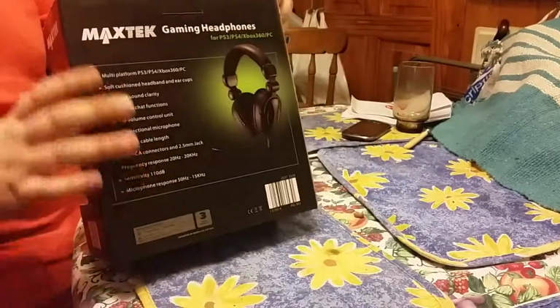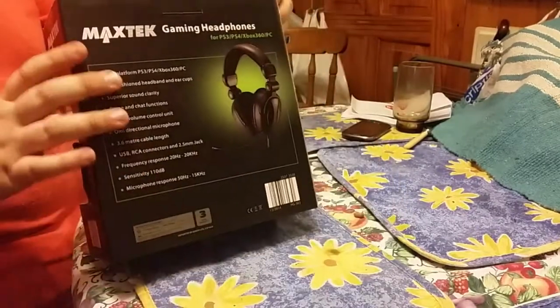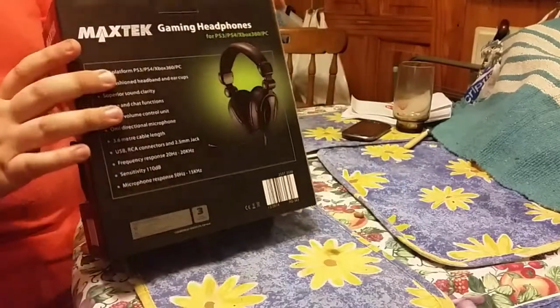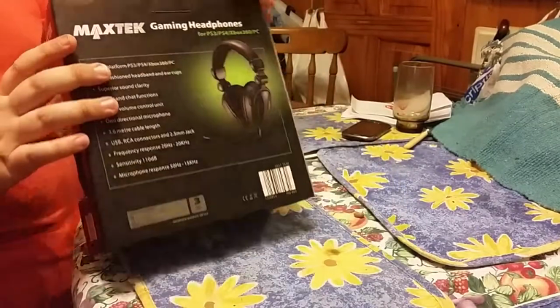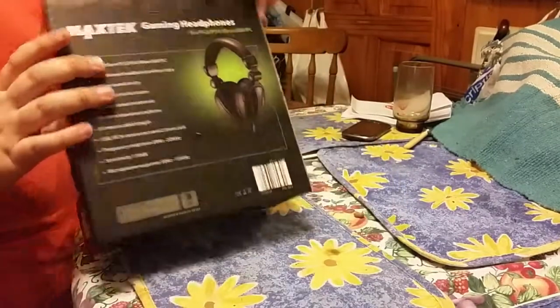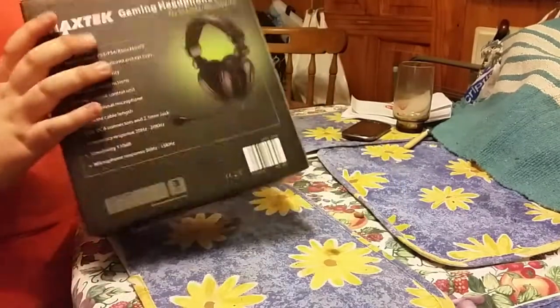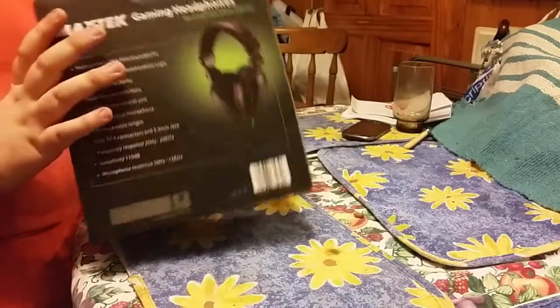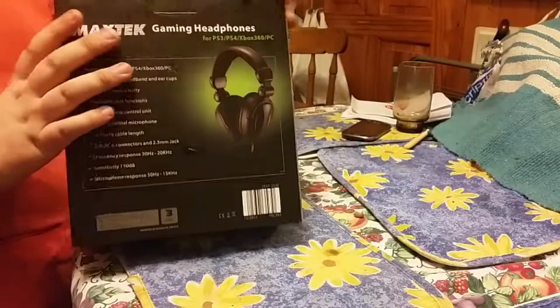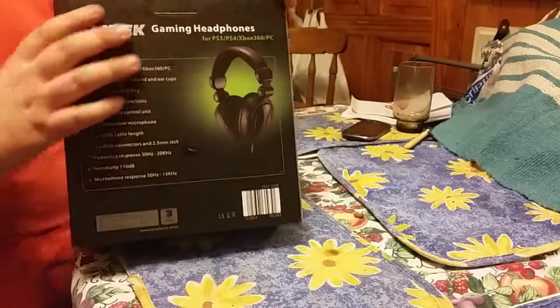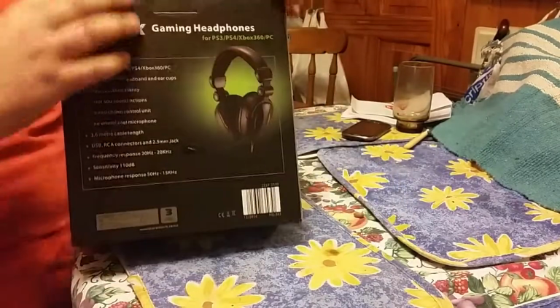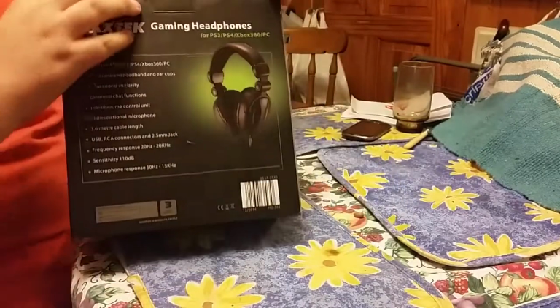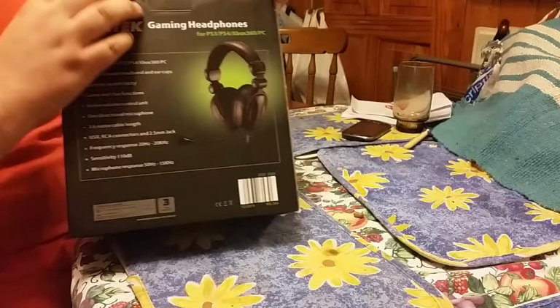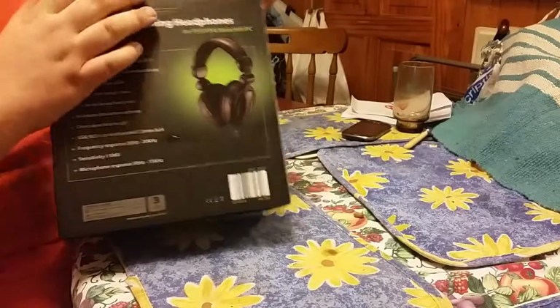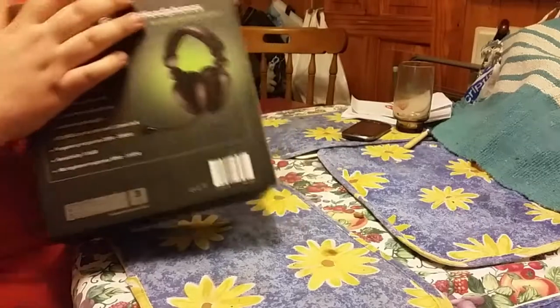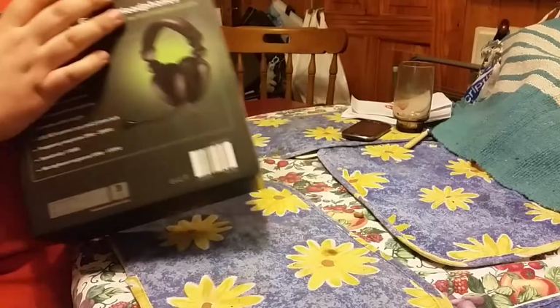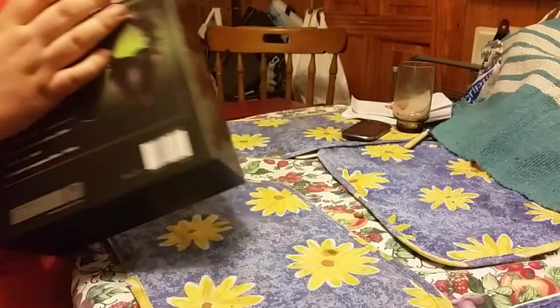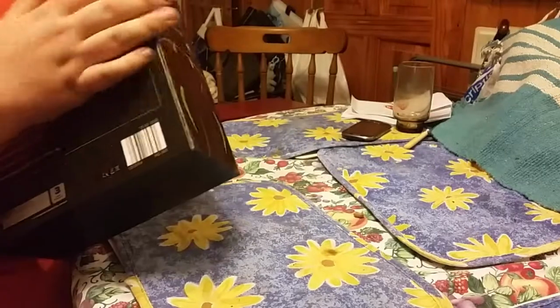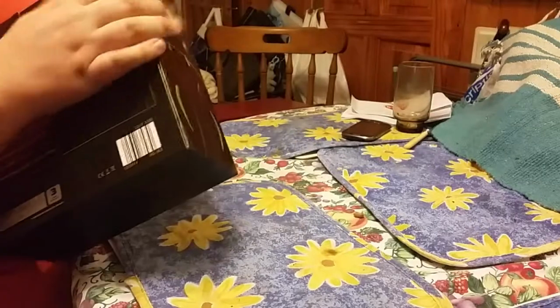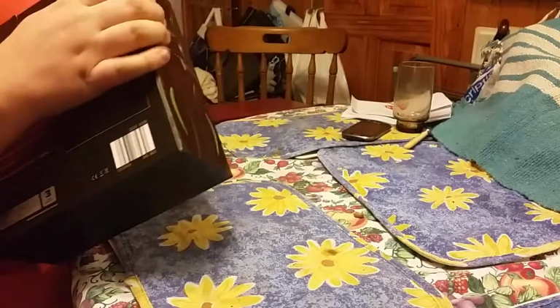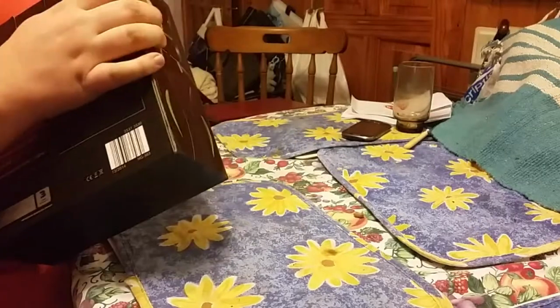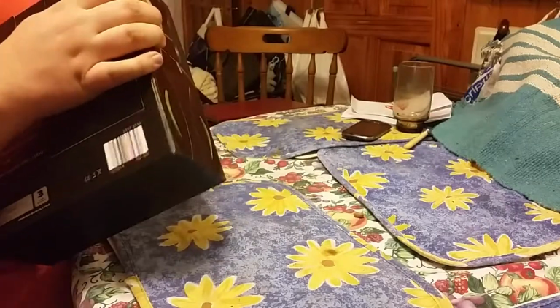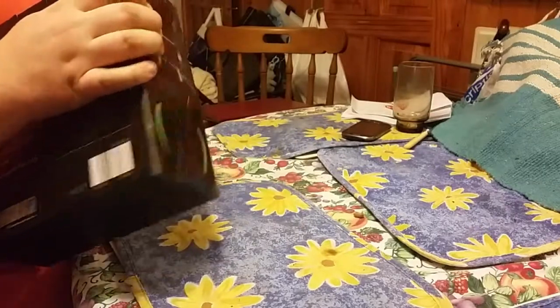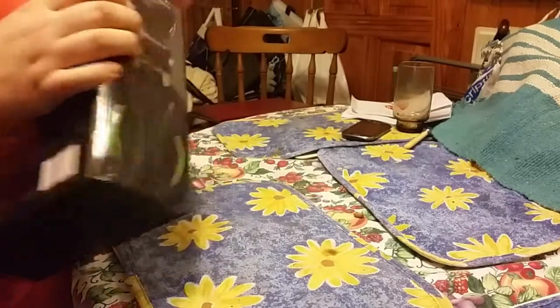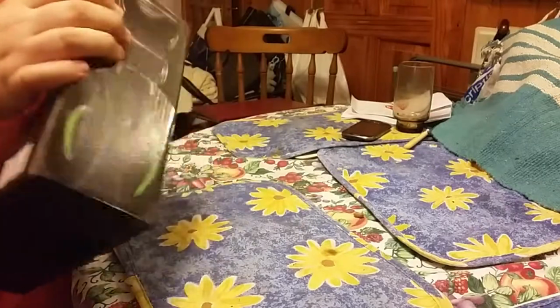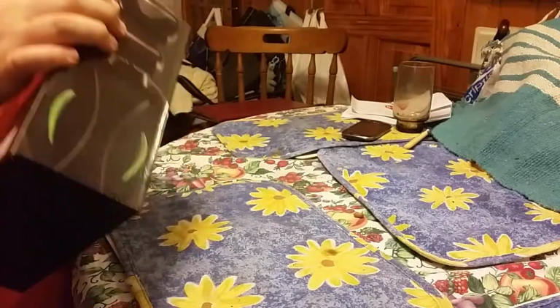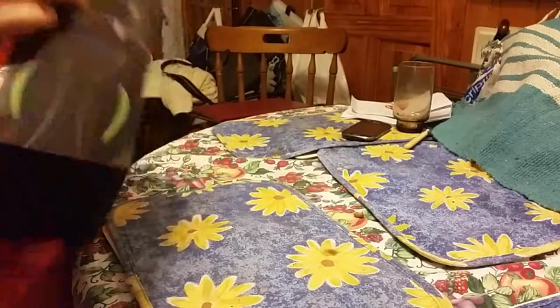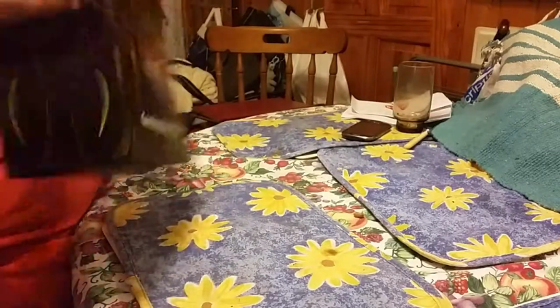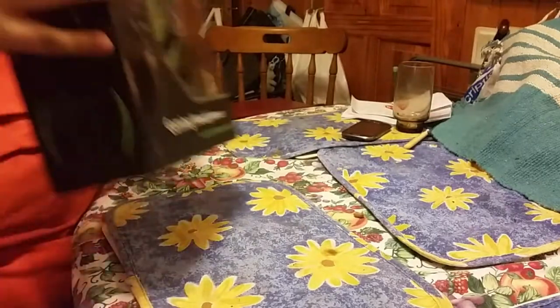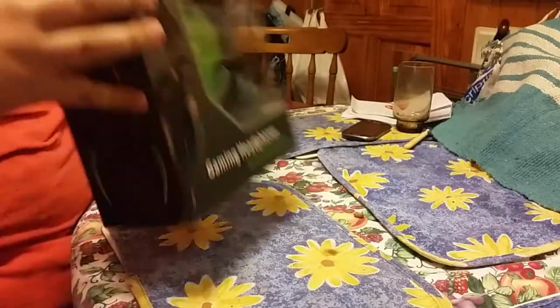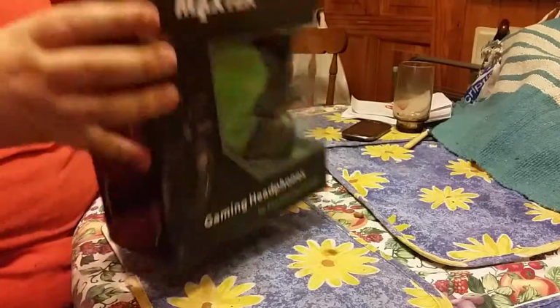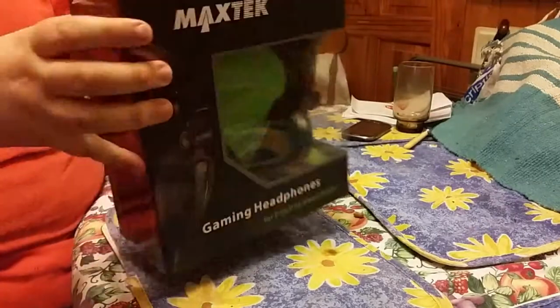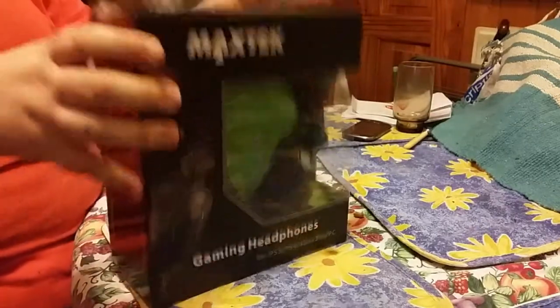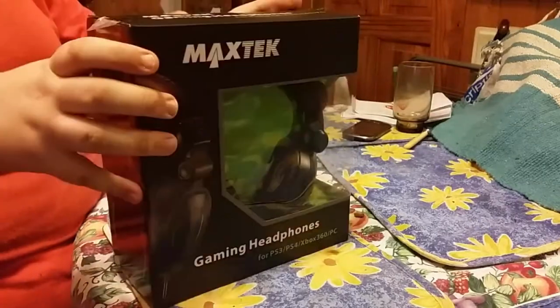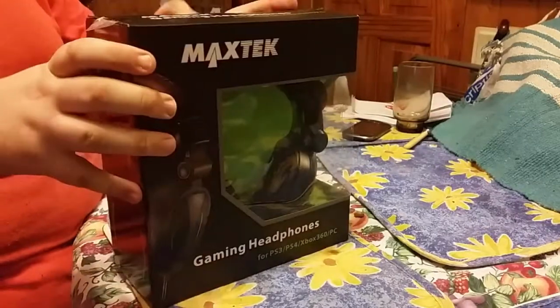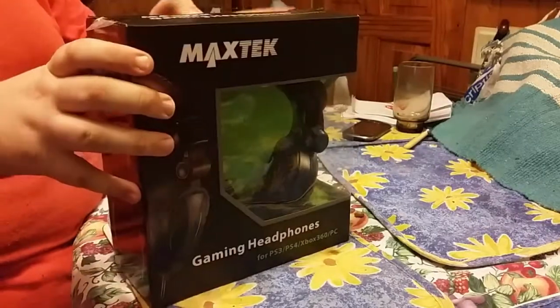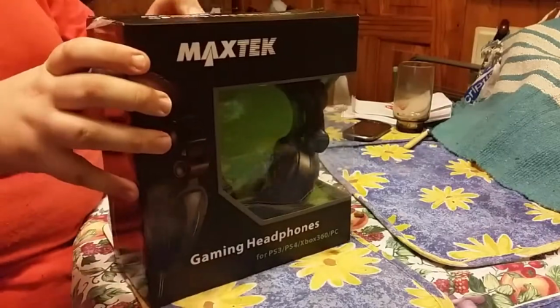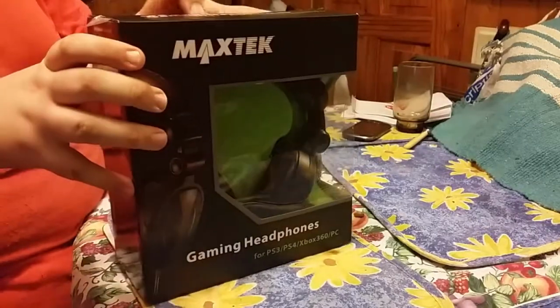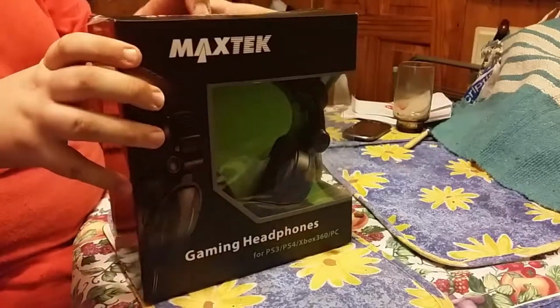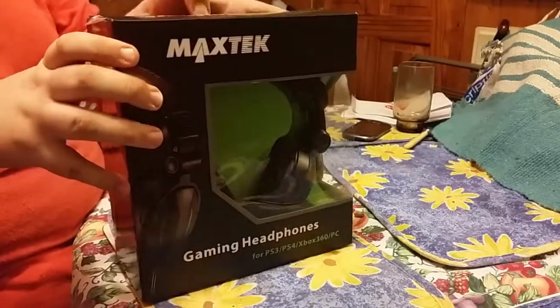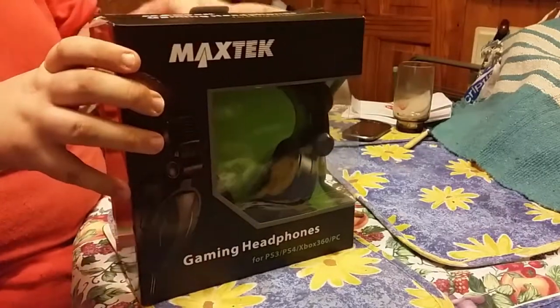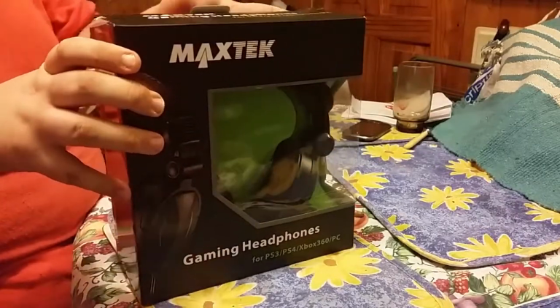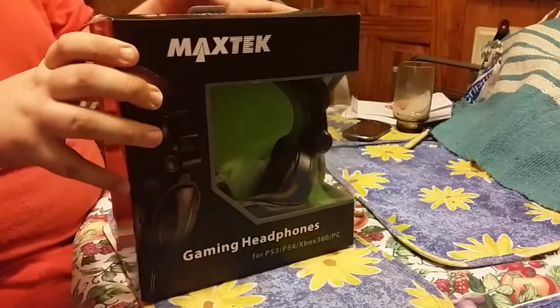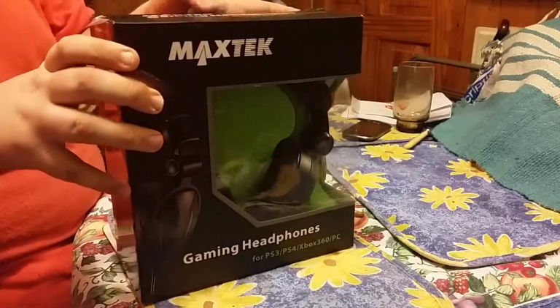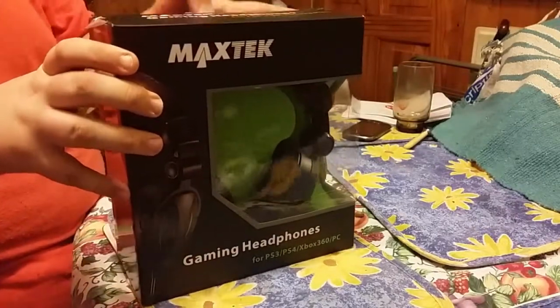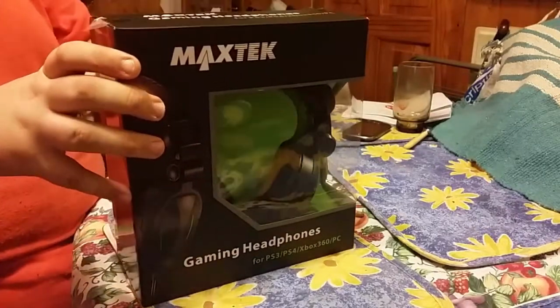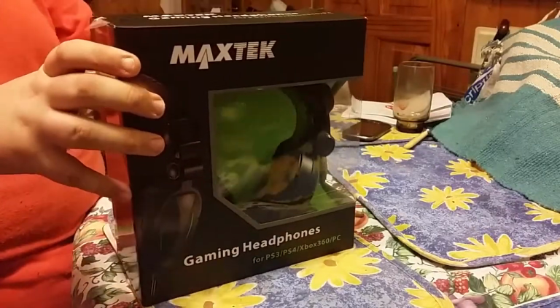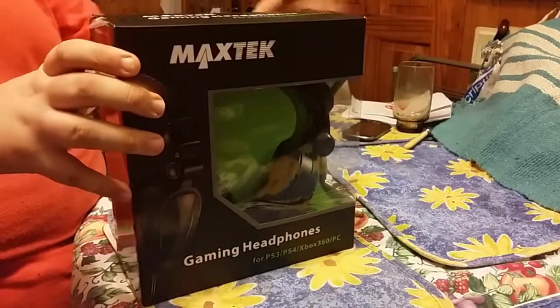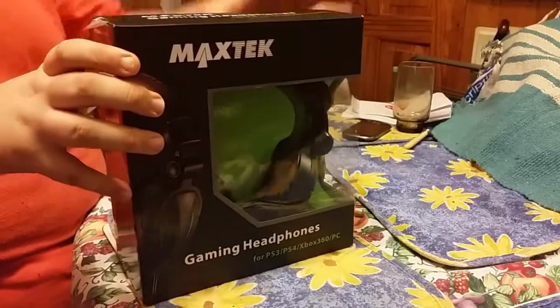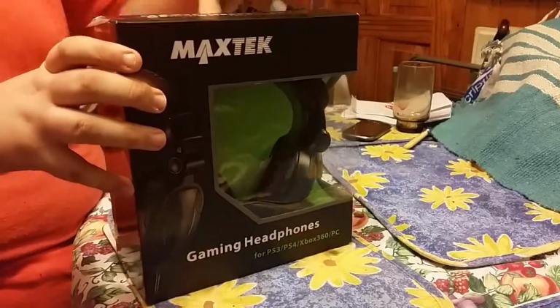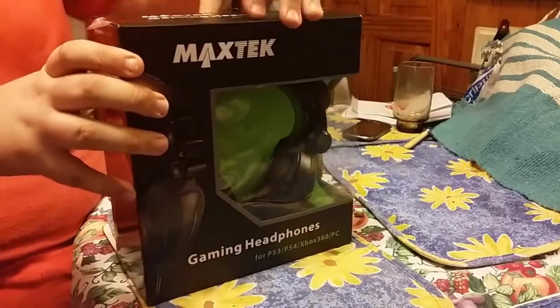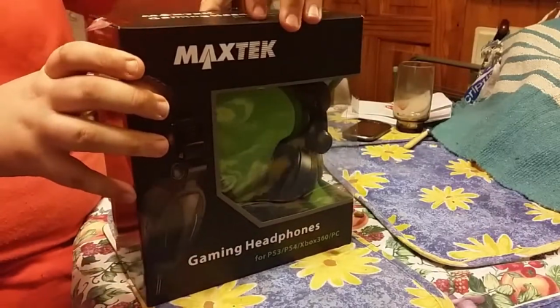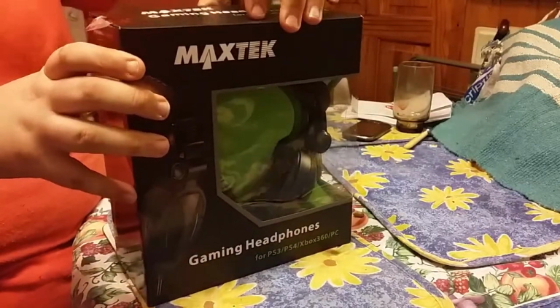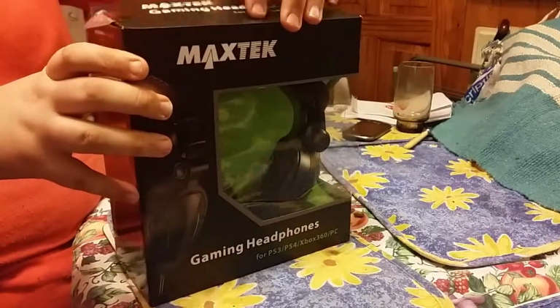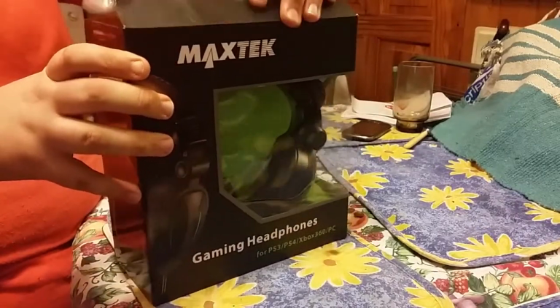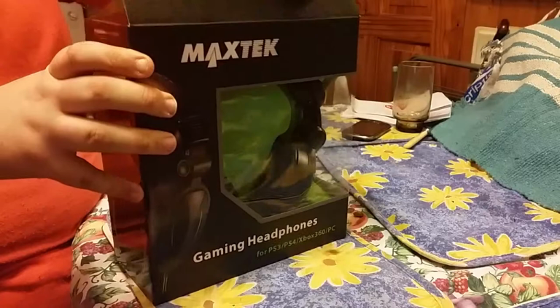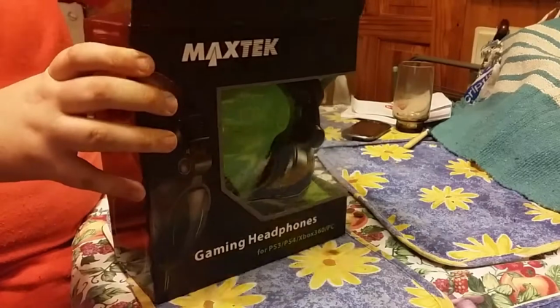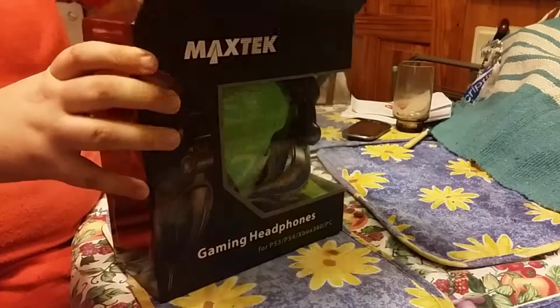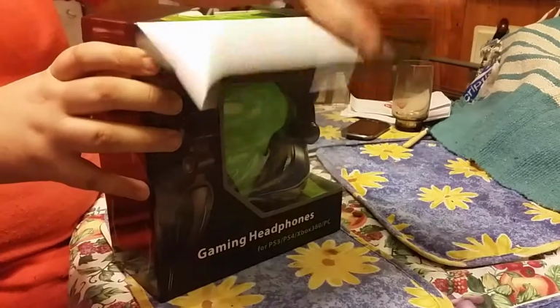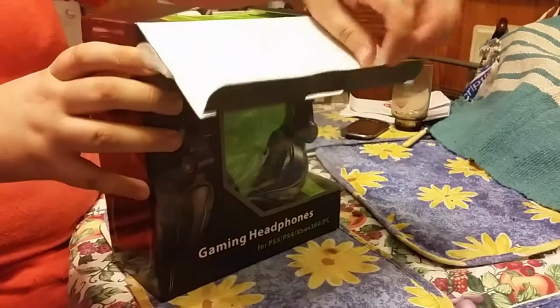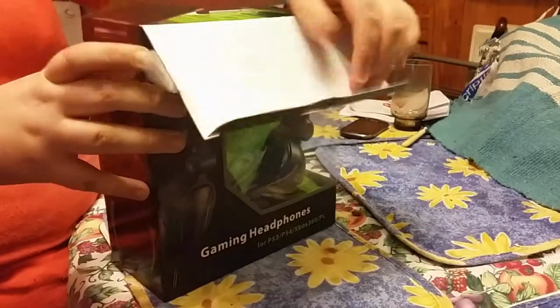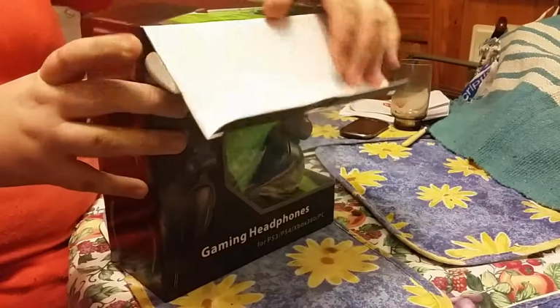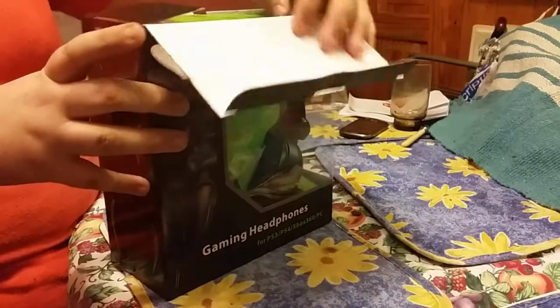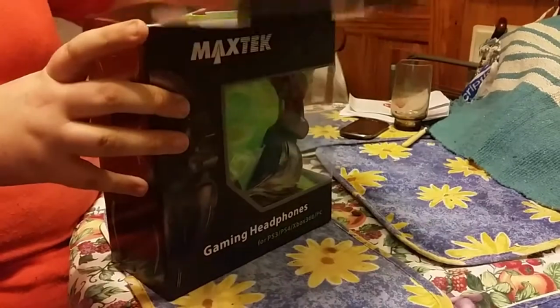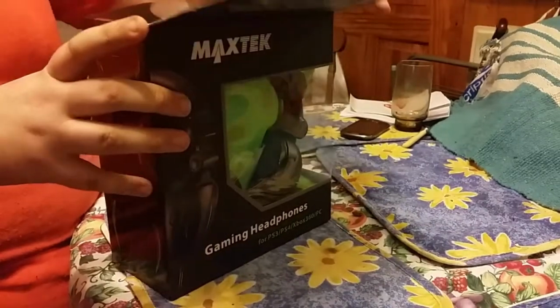We have opened these up and we have tried them, and at the end of the episode we will hear a bit of audio — what they sound like.